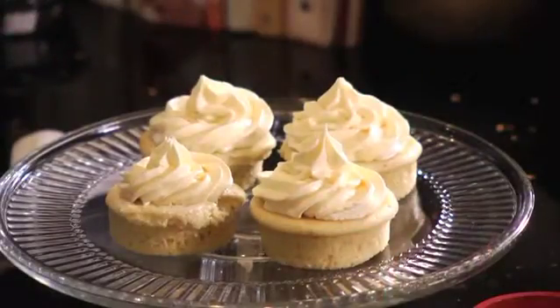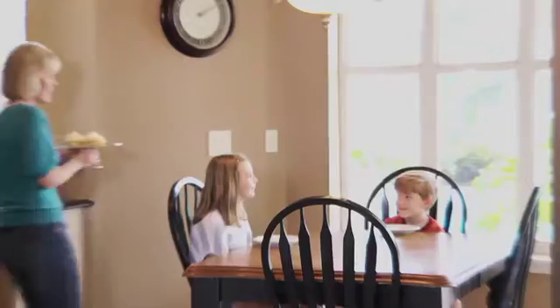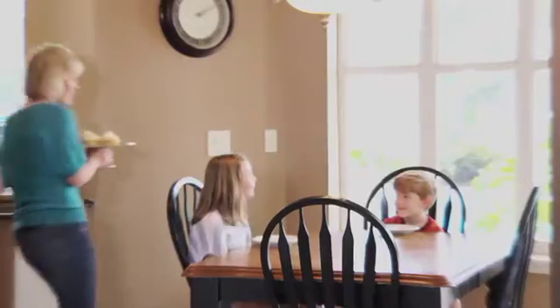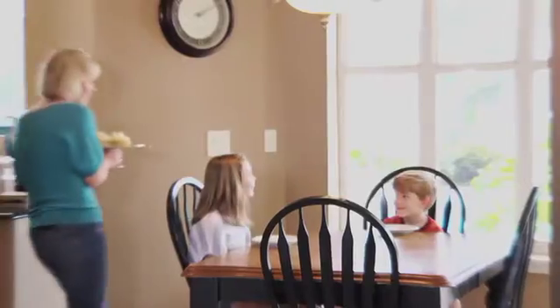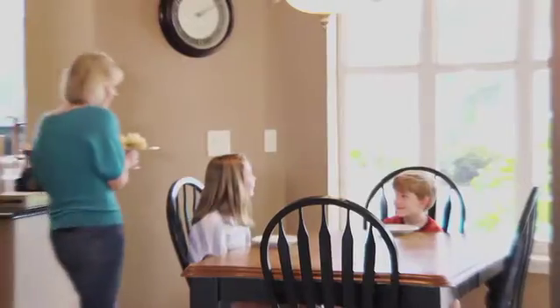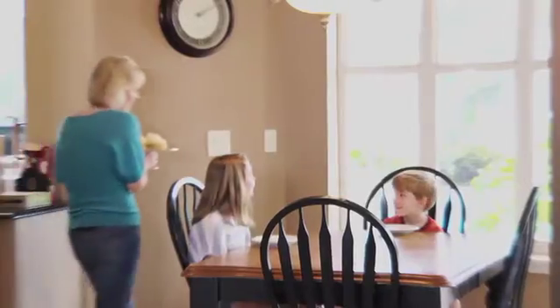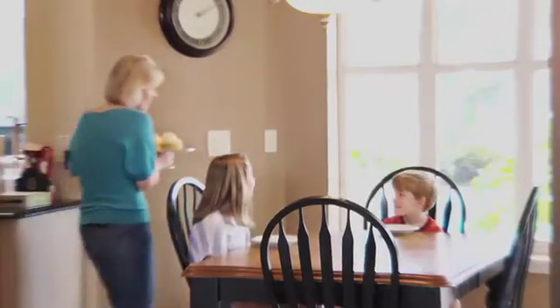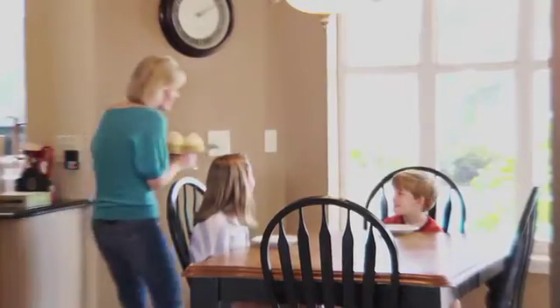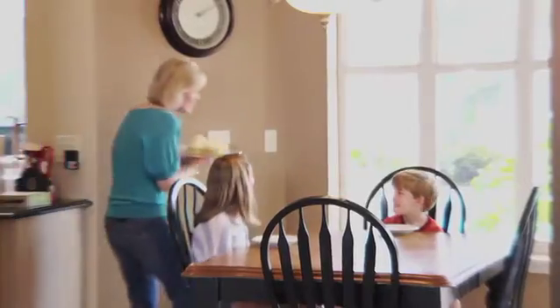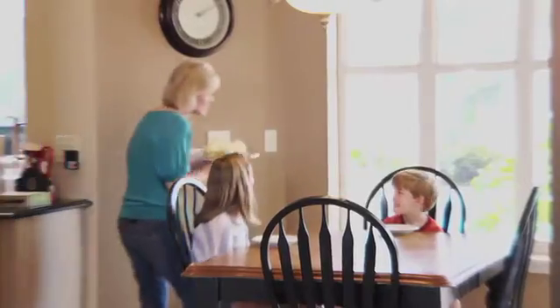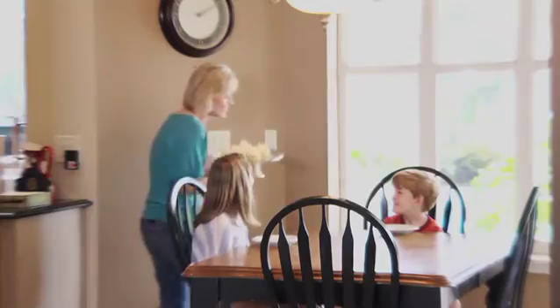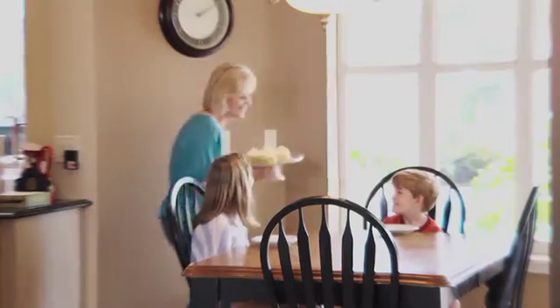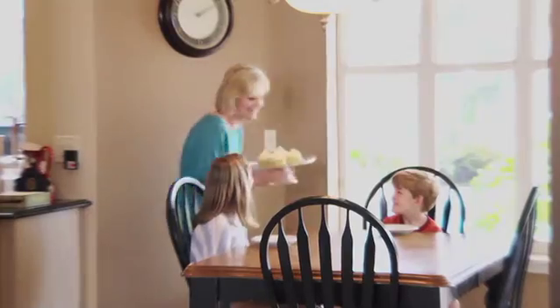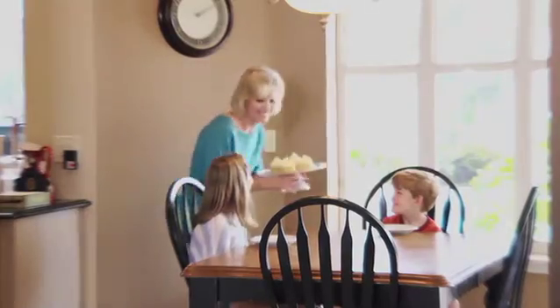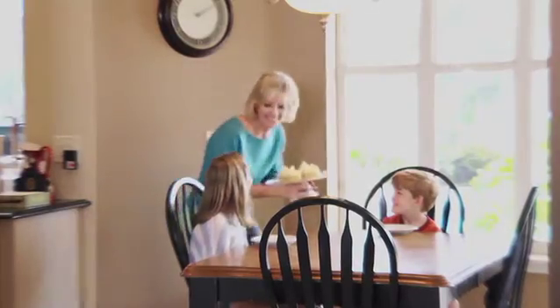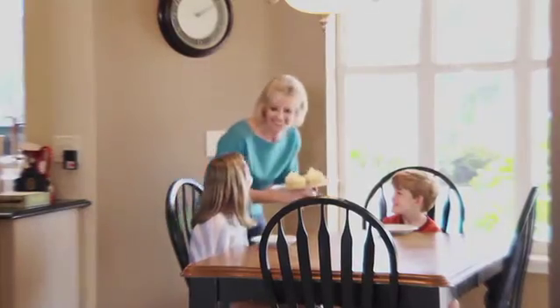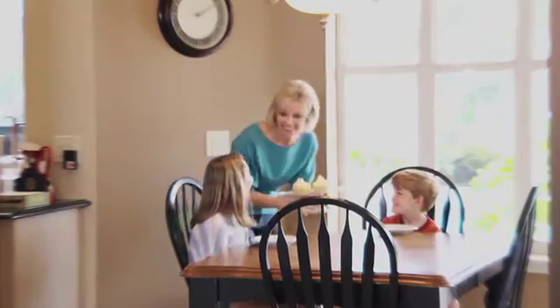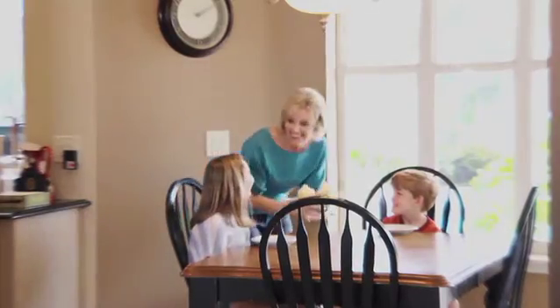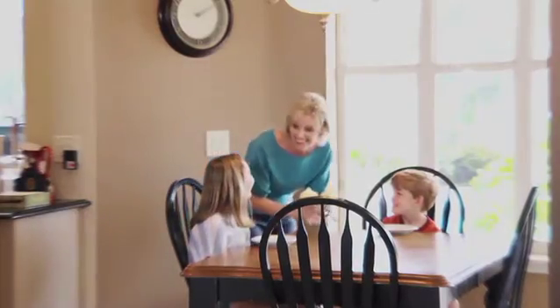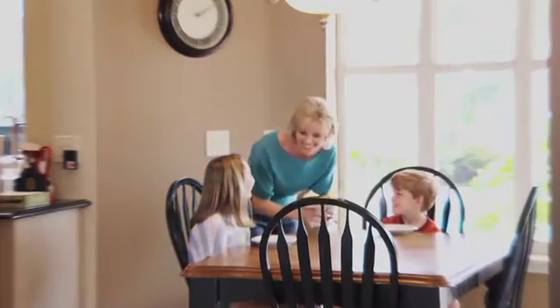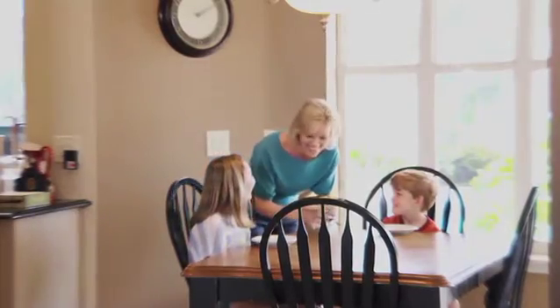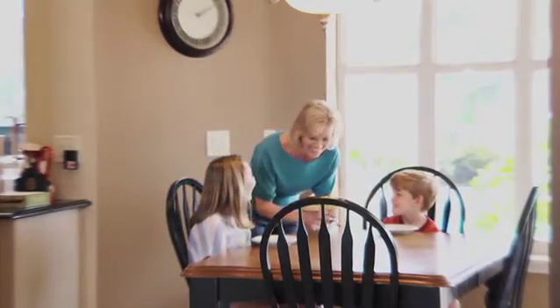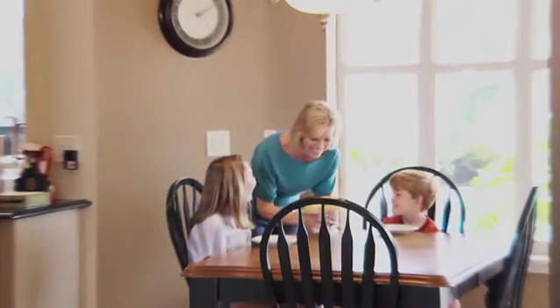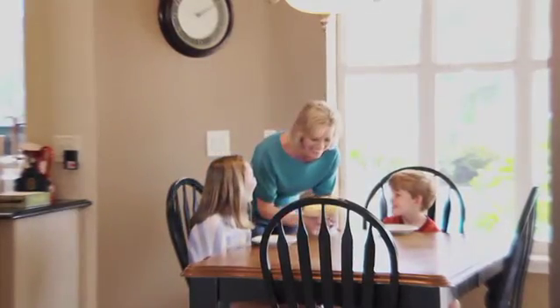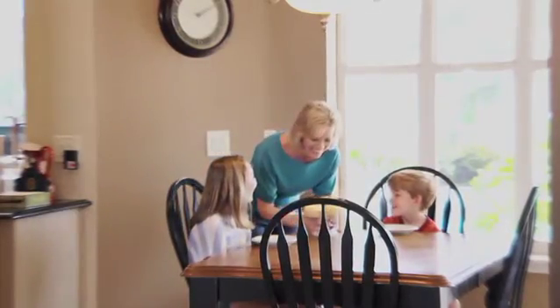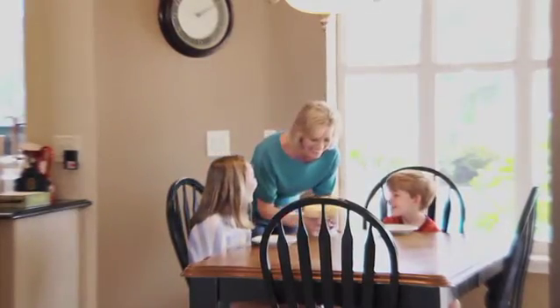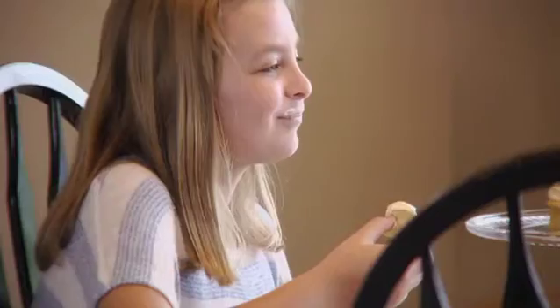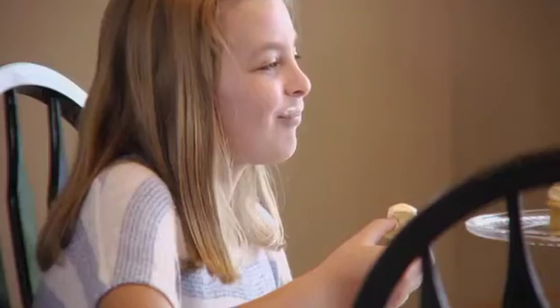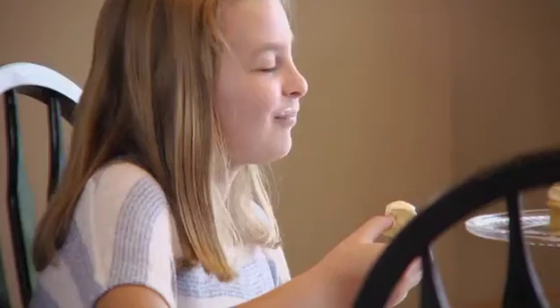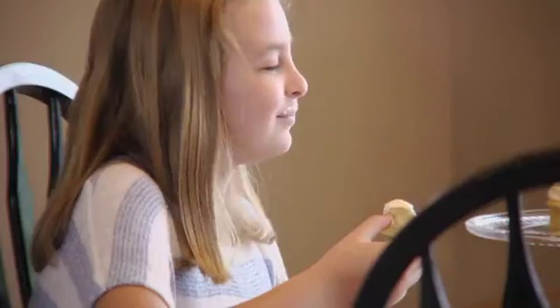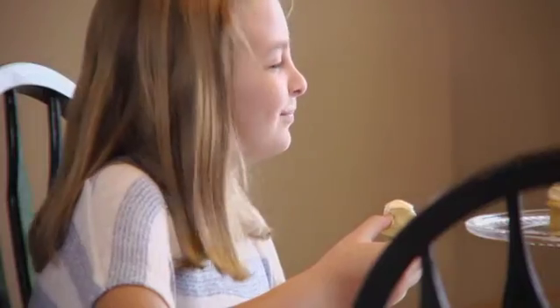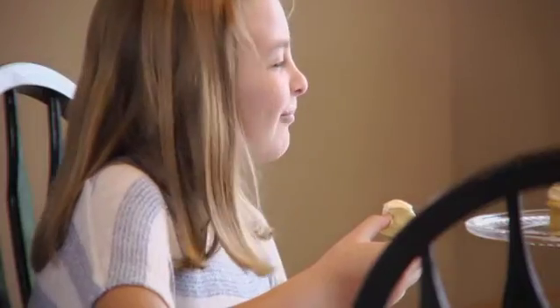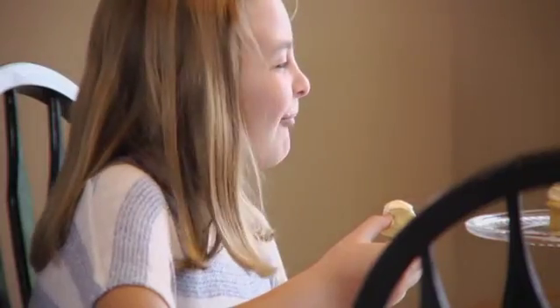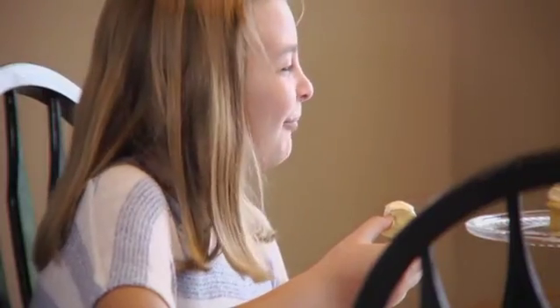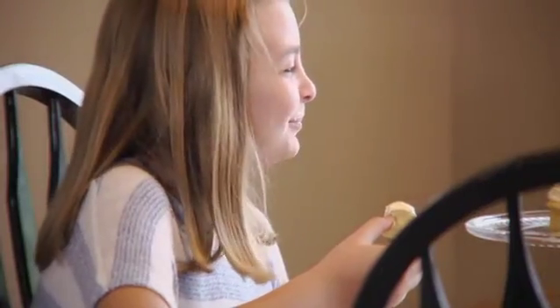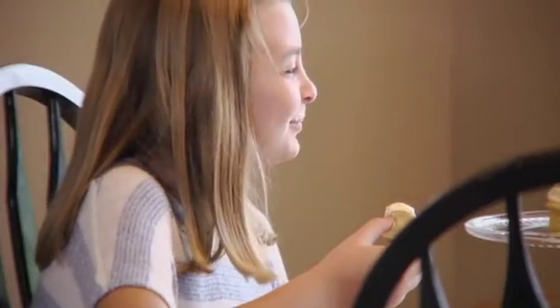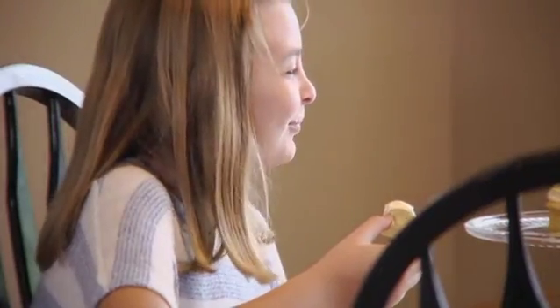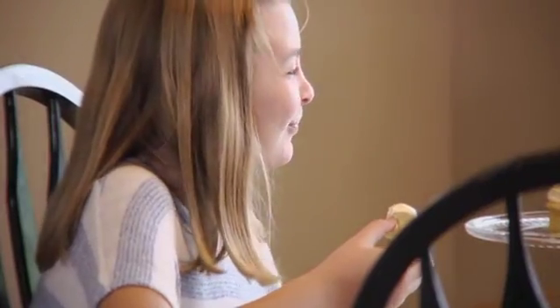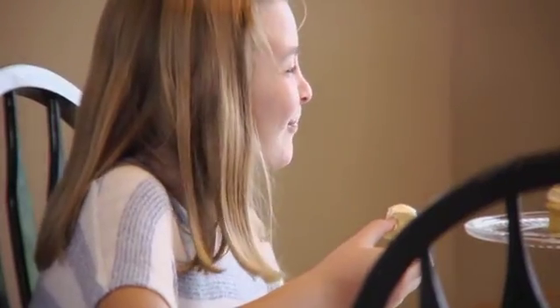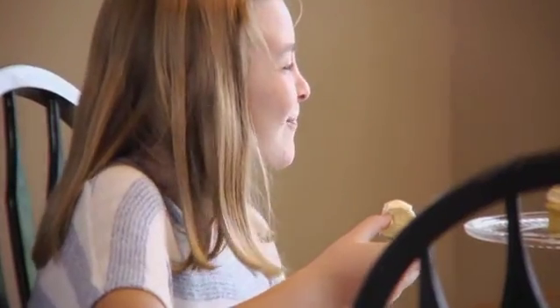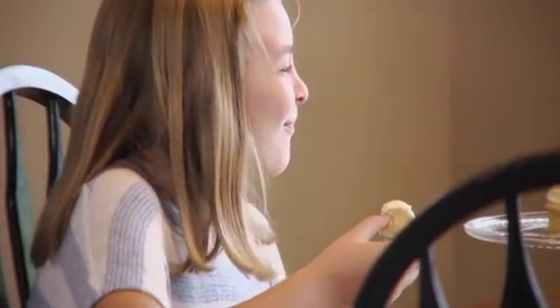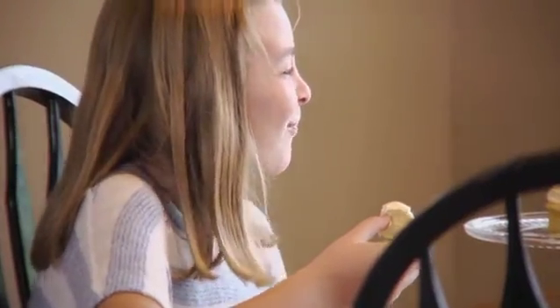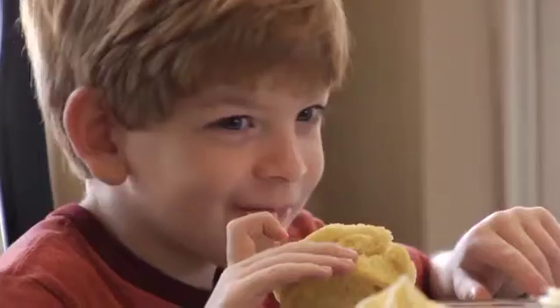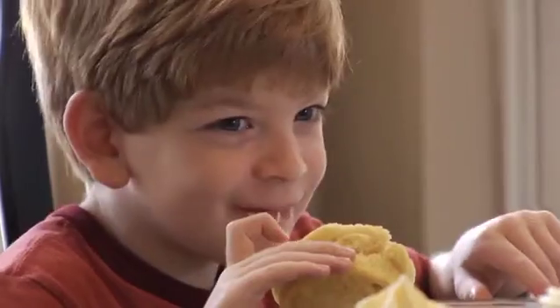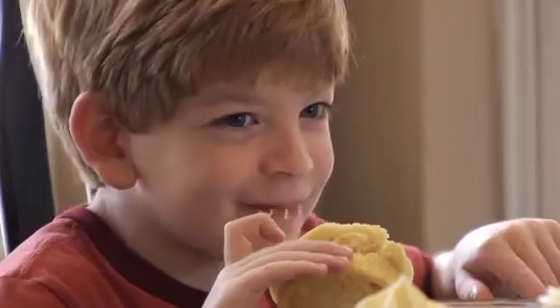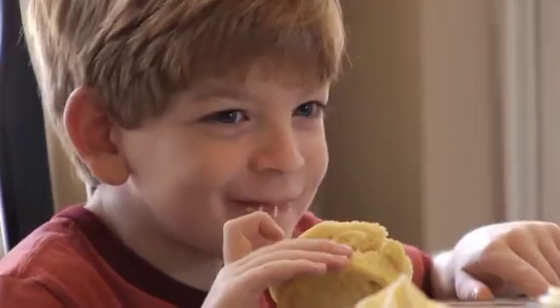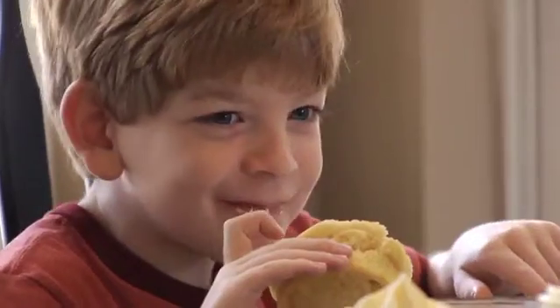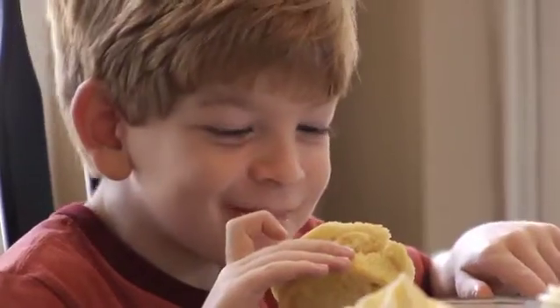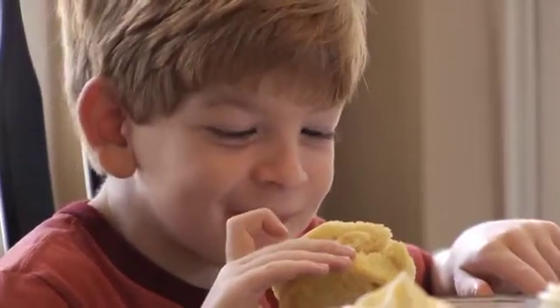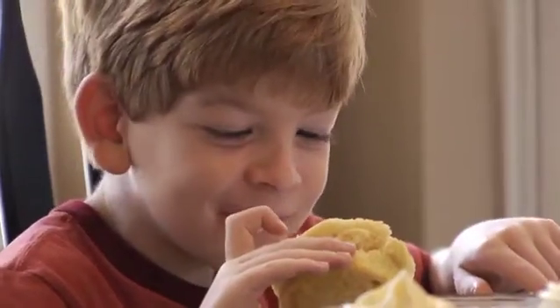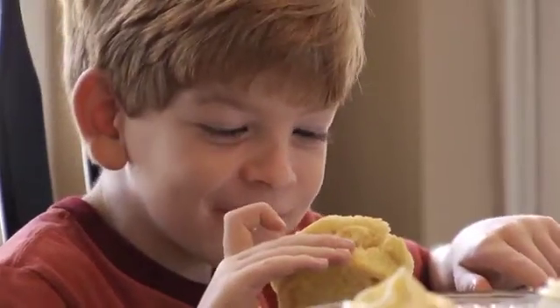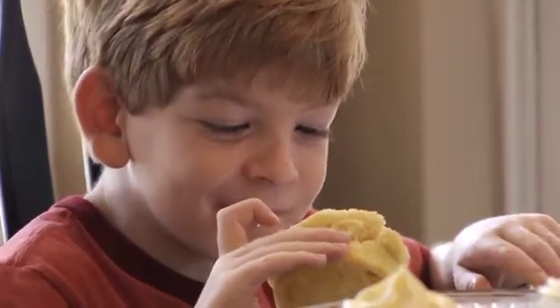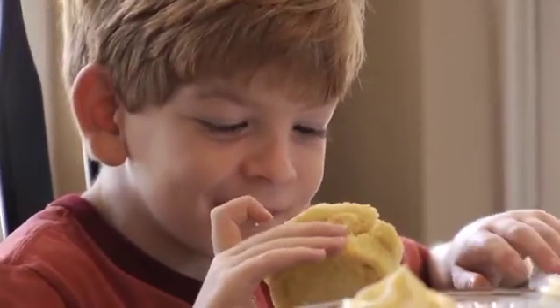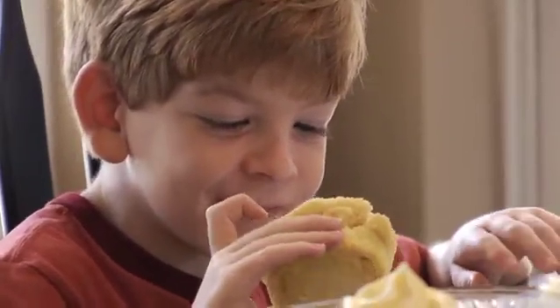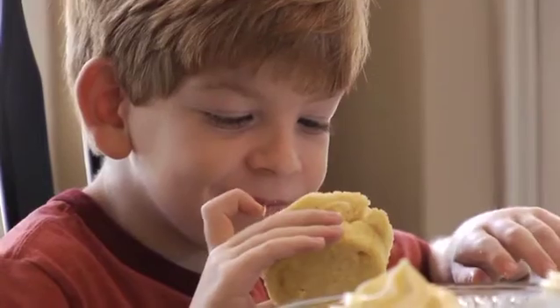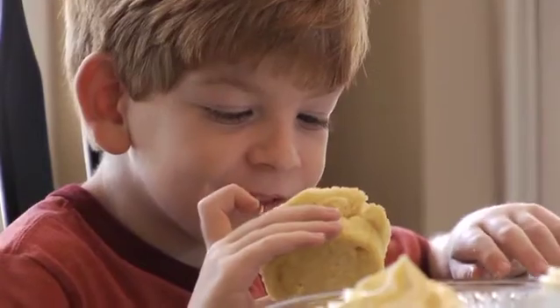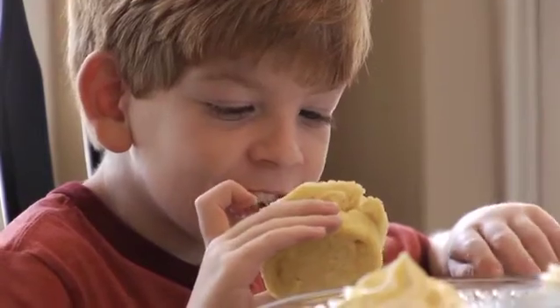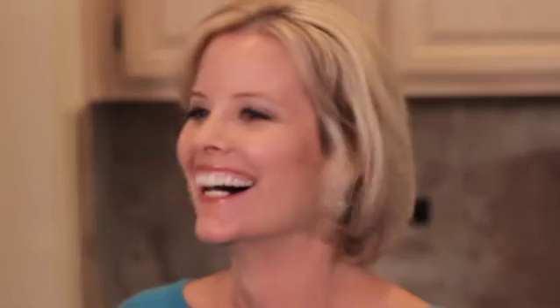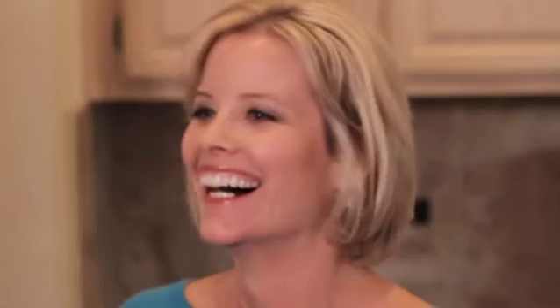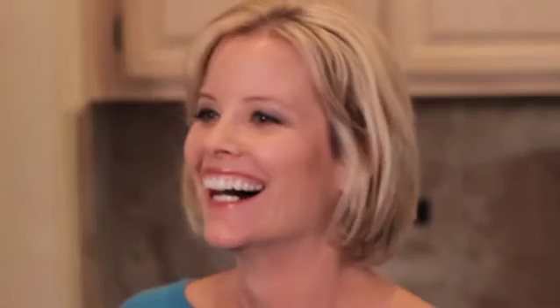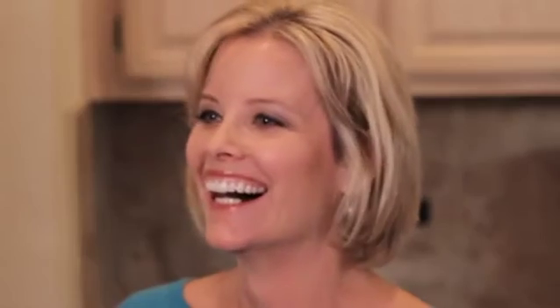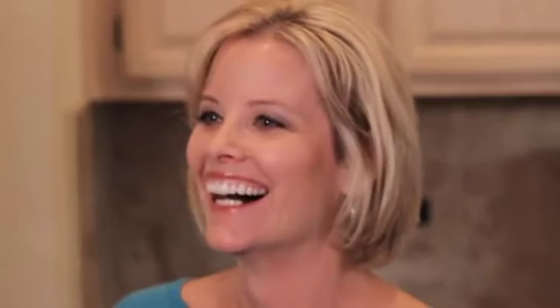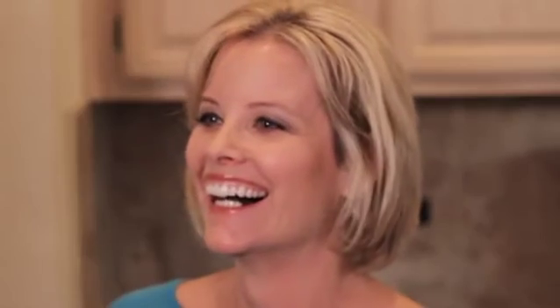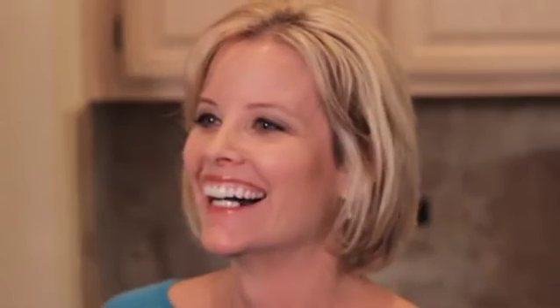I have a special treat for them right when they get home from school. It's such a time saver — a huge time saver for a busy mom. In our house, we really love the Flavor Chef.